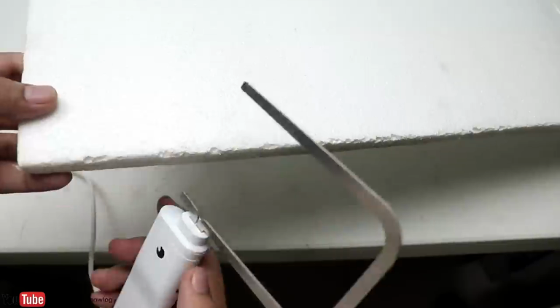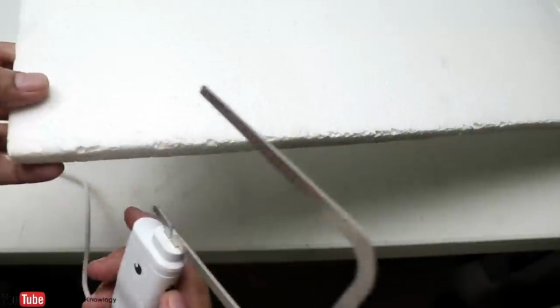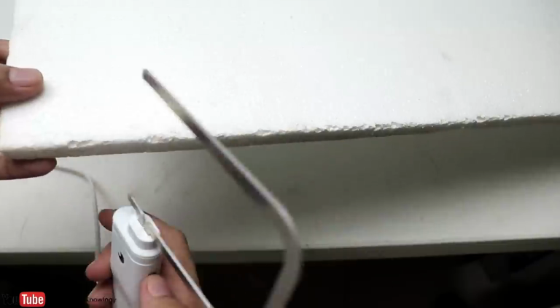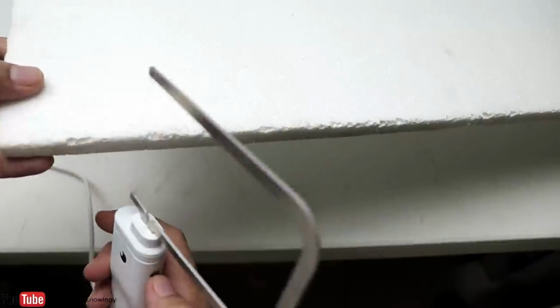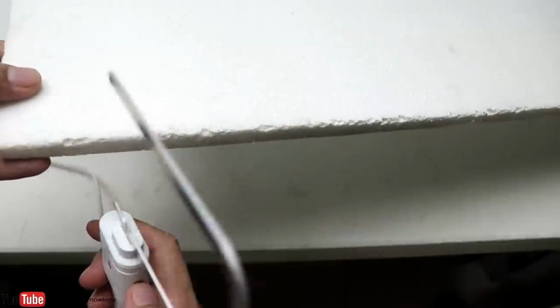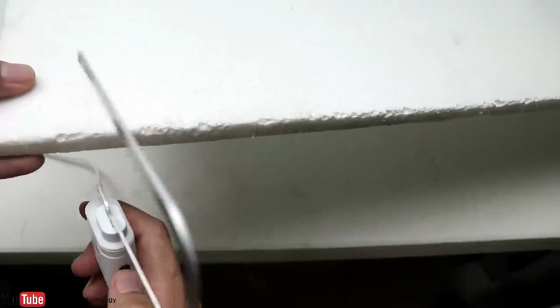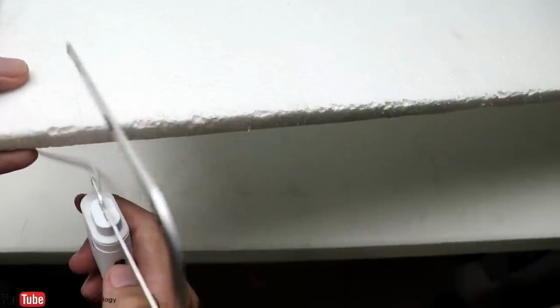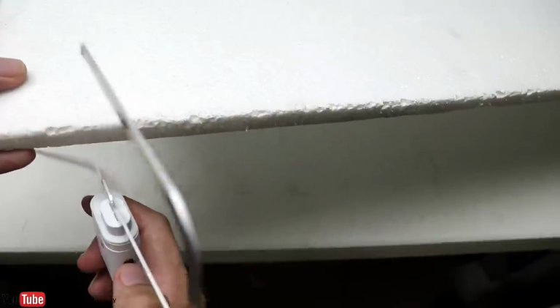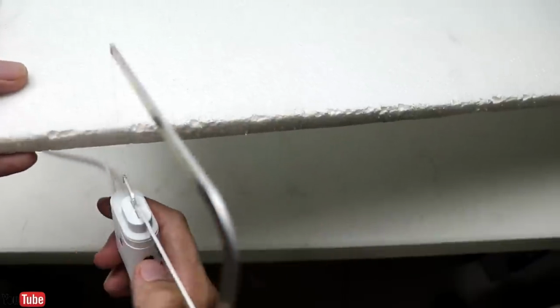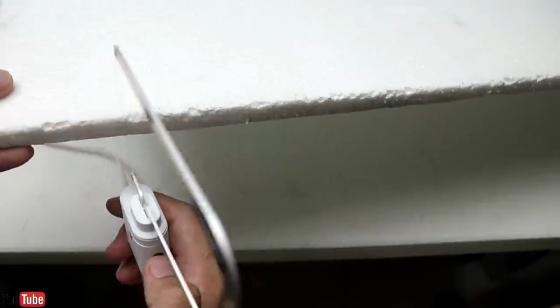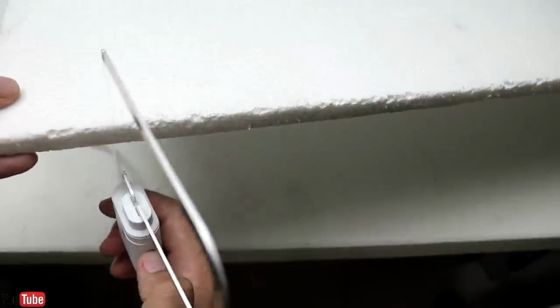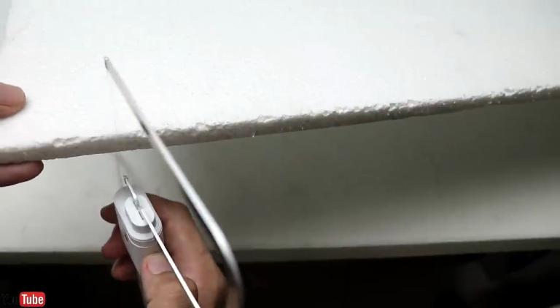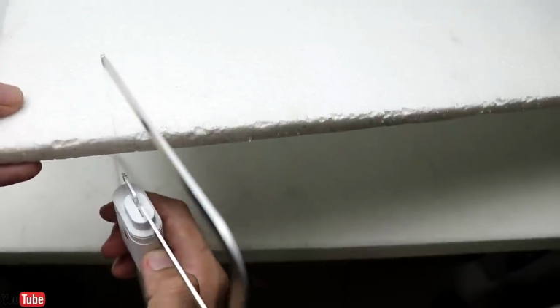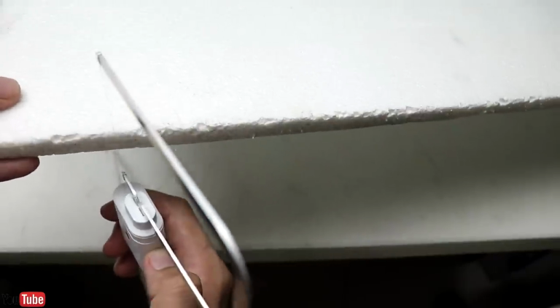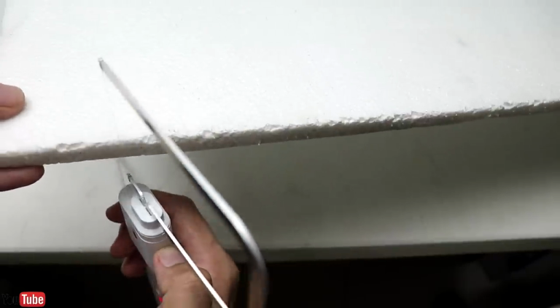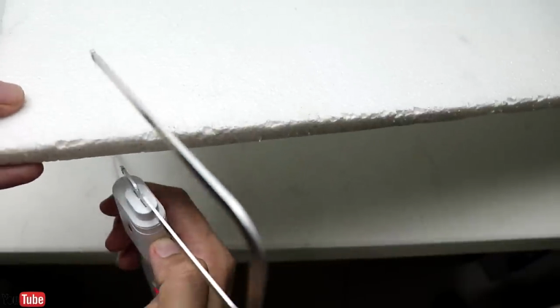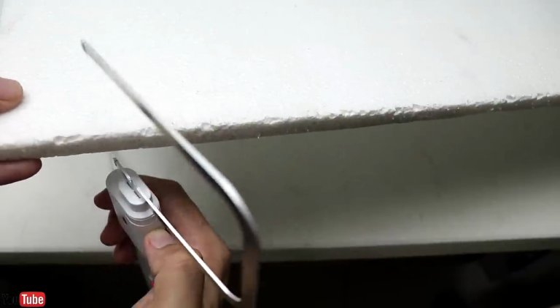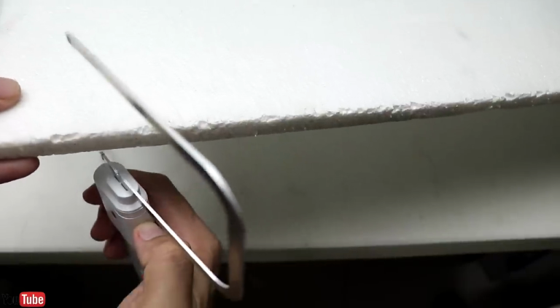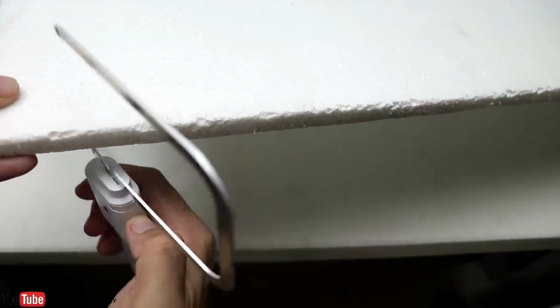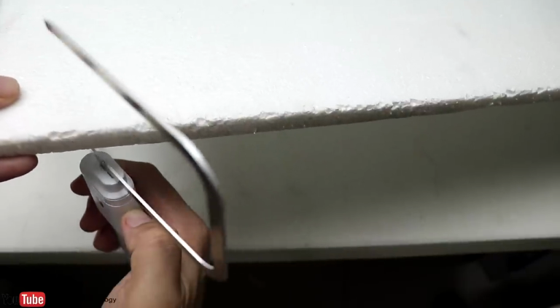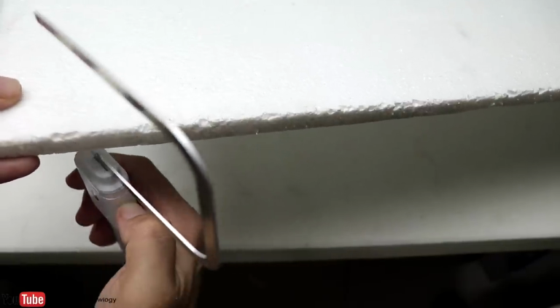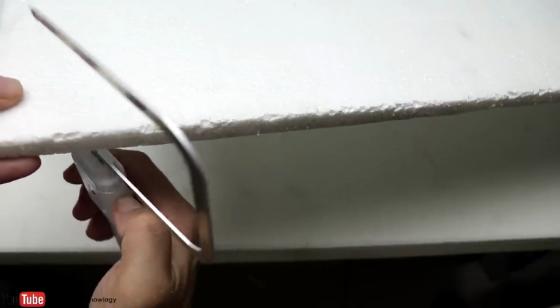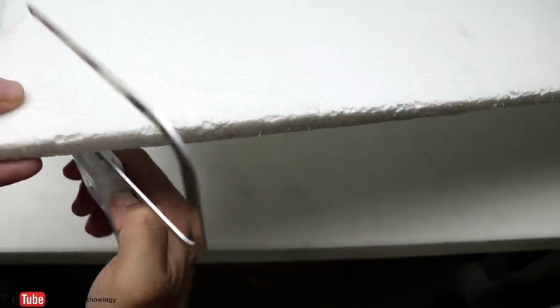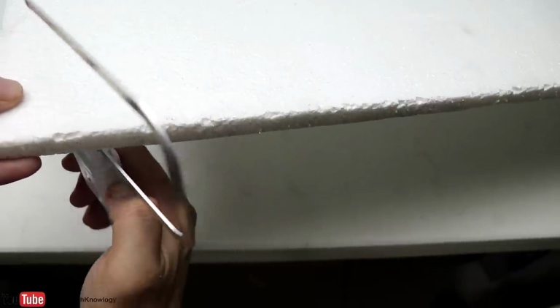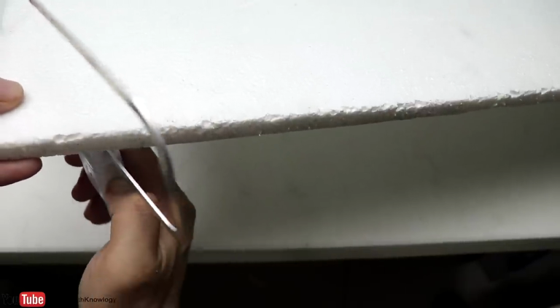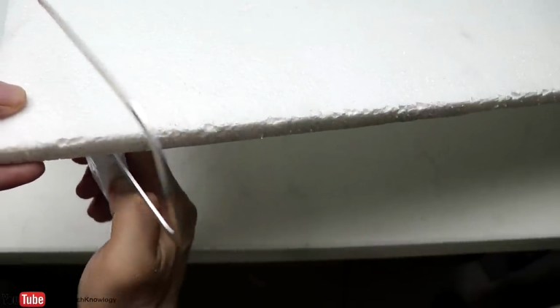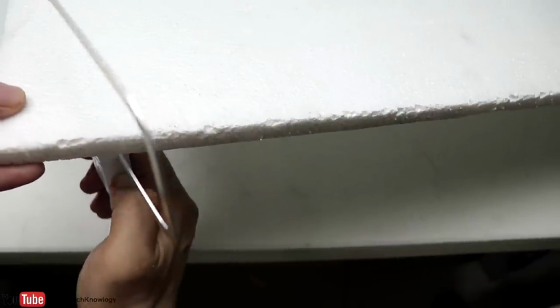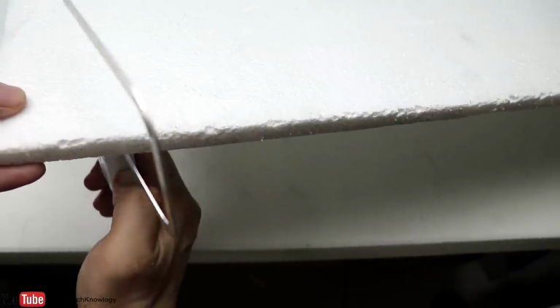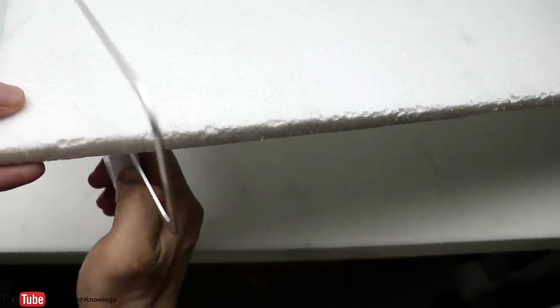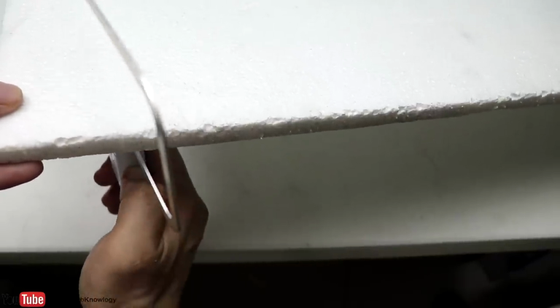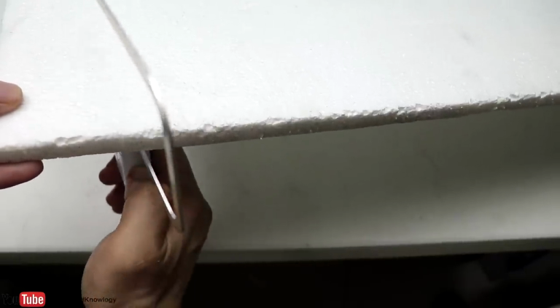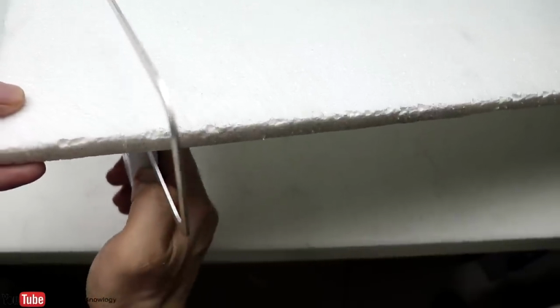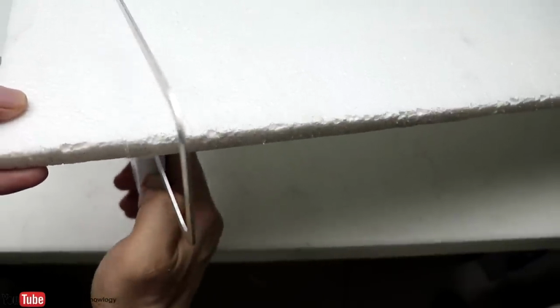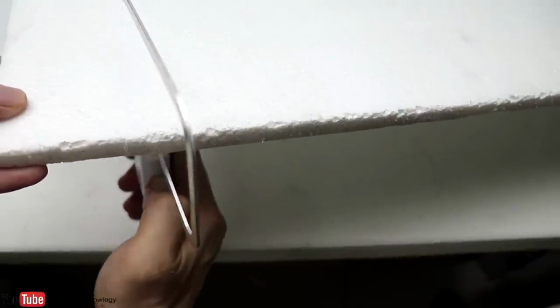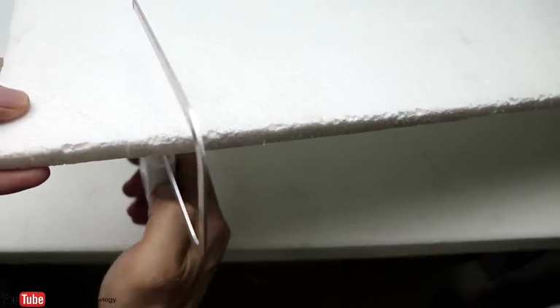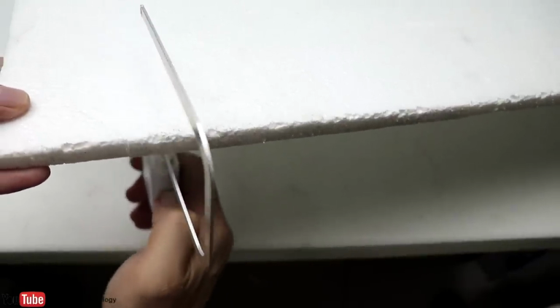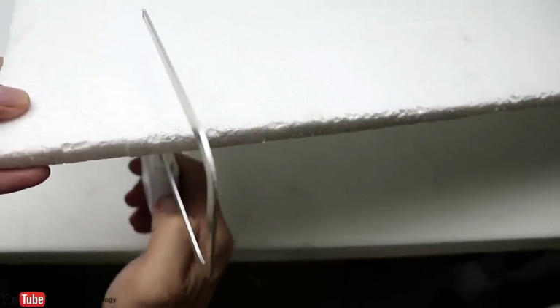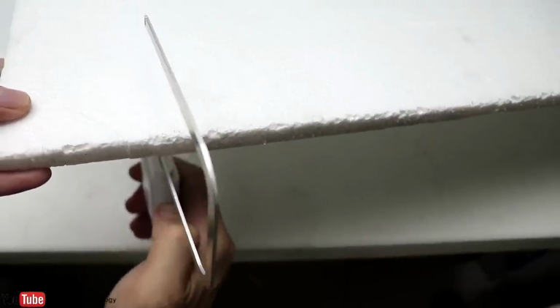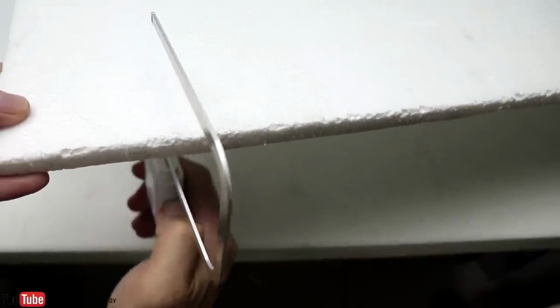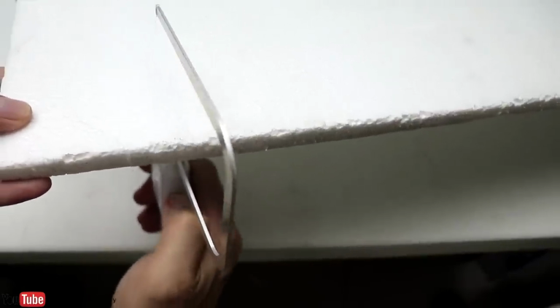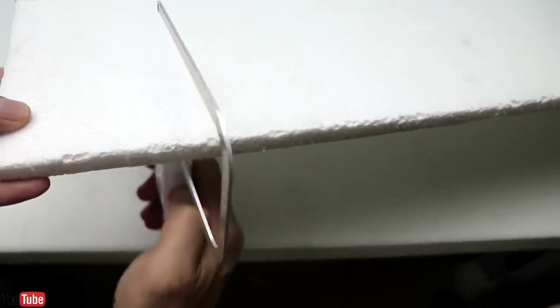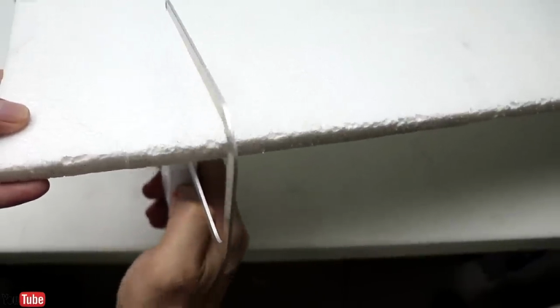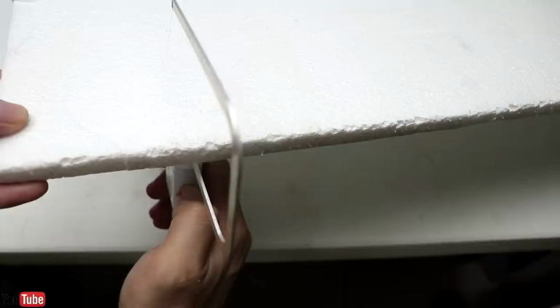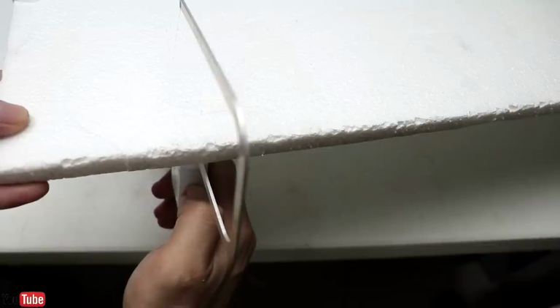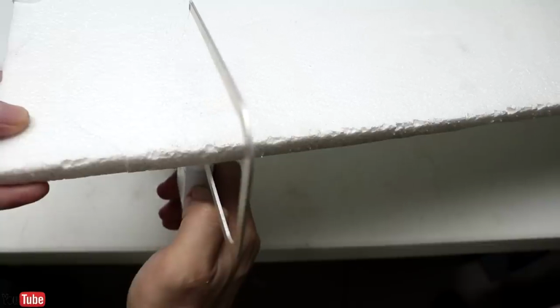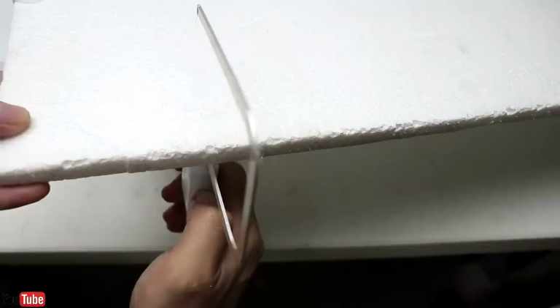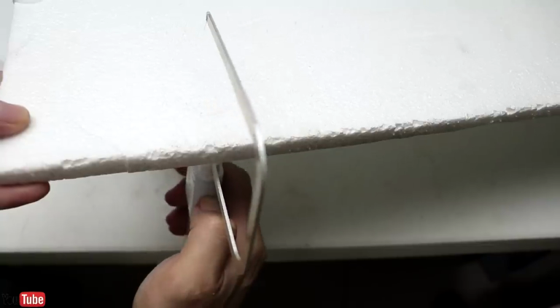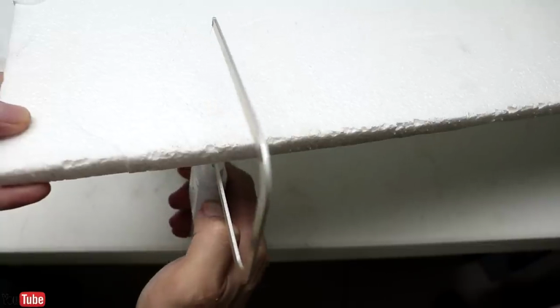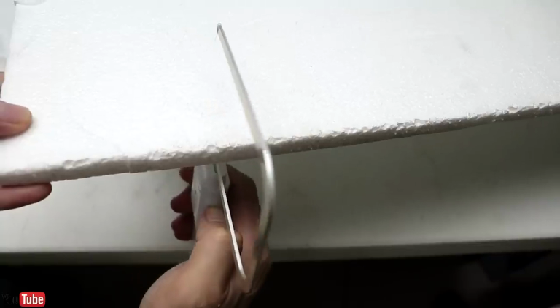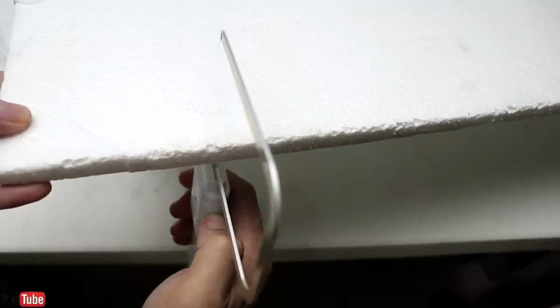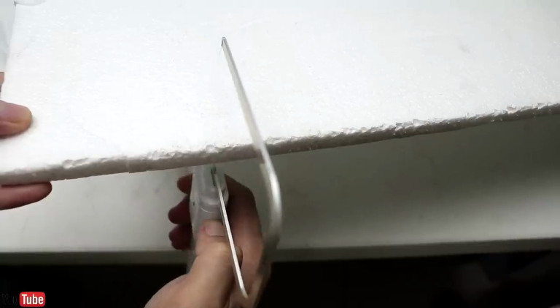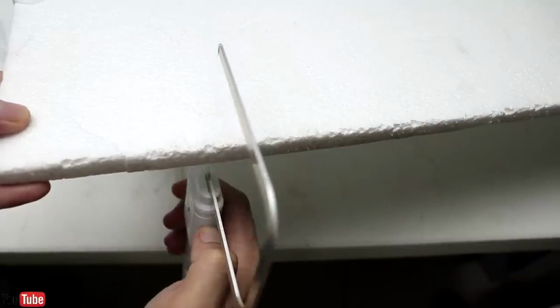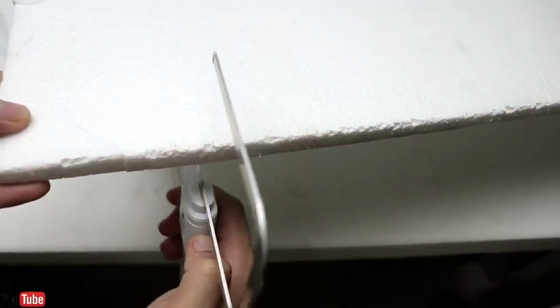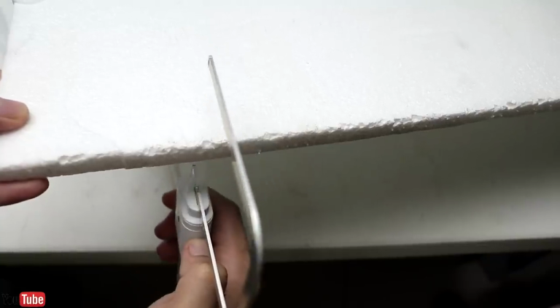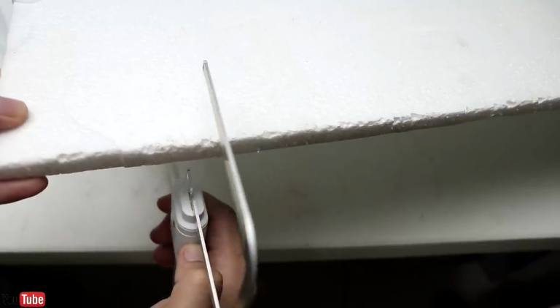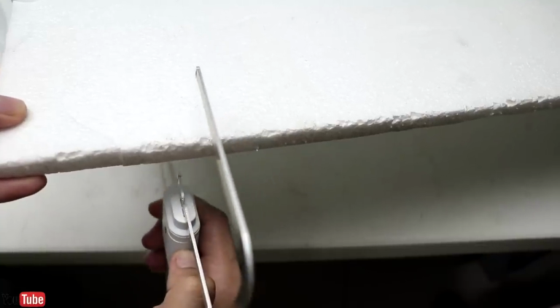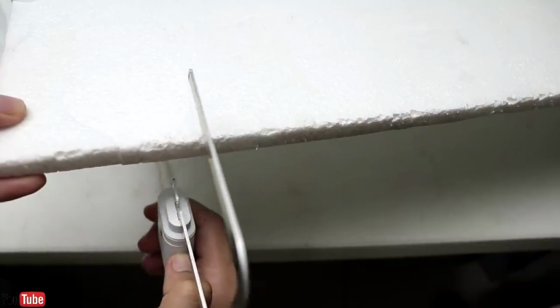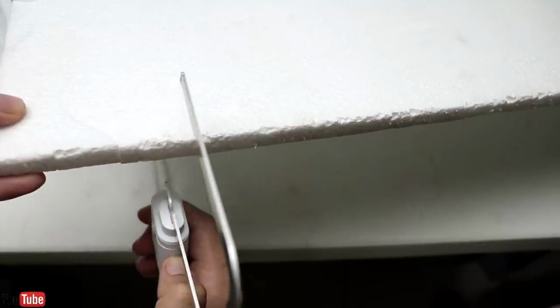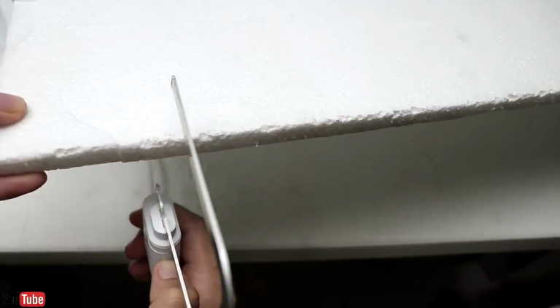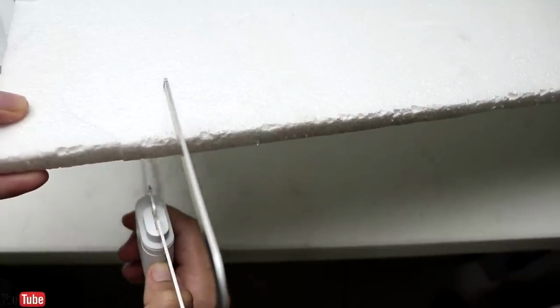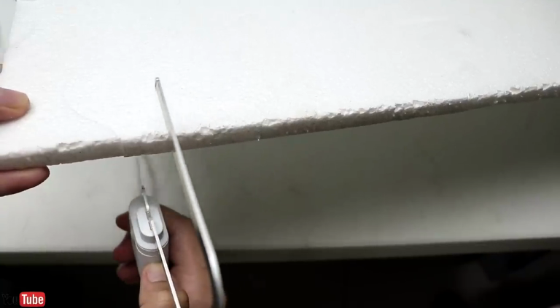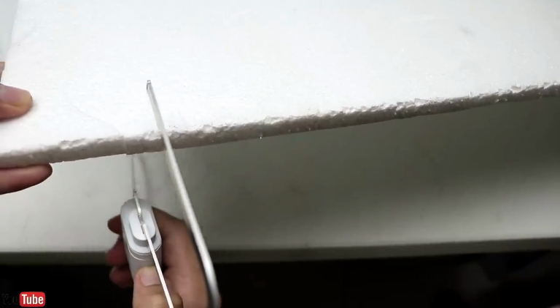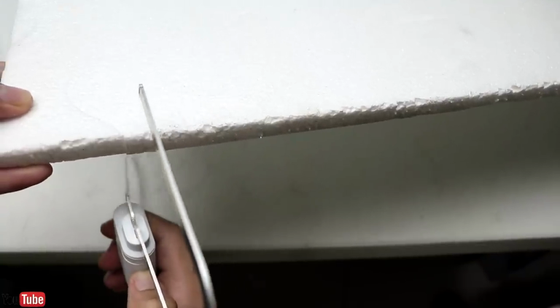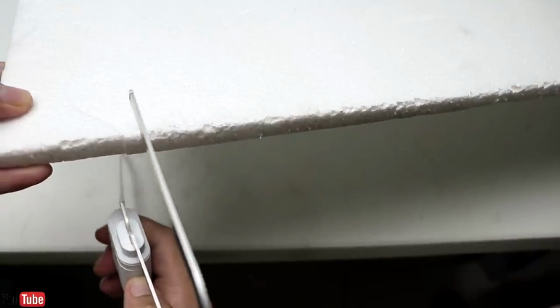With the foam cutter, all you have to do is press the button and the wire starts to heat up — and that's really satisfying.